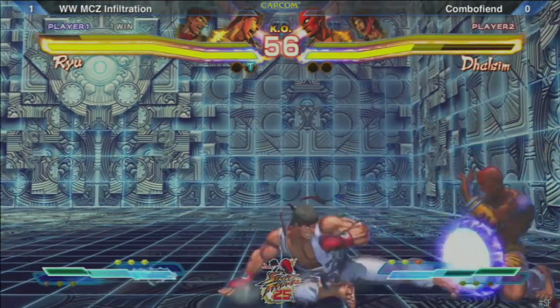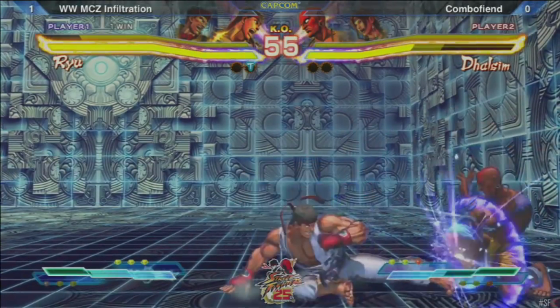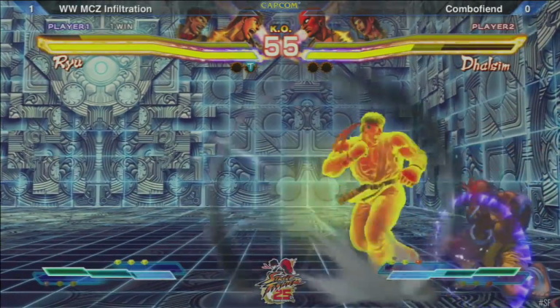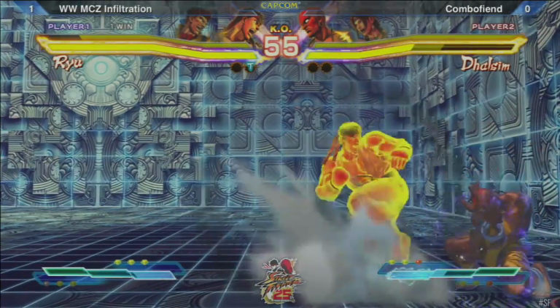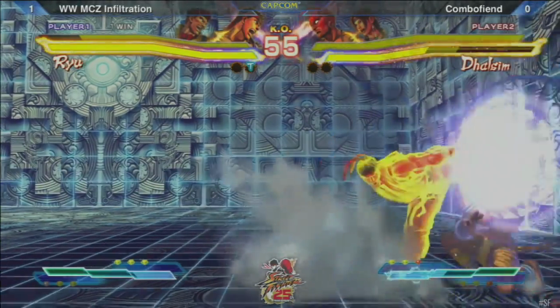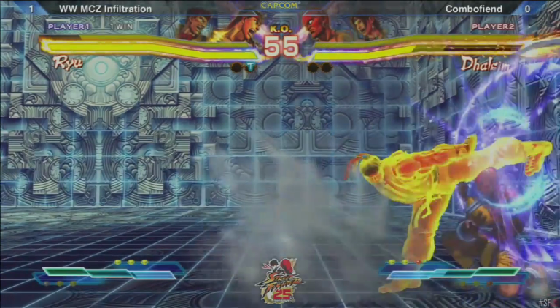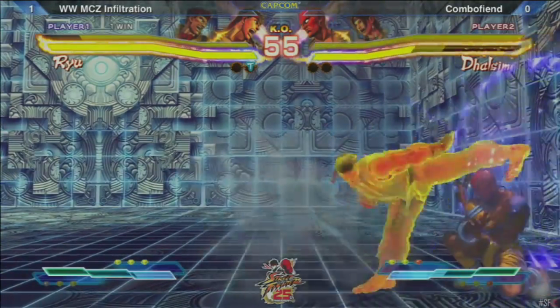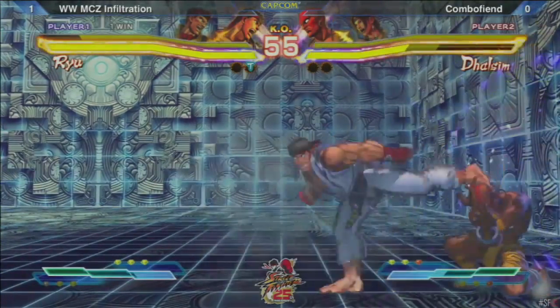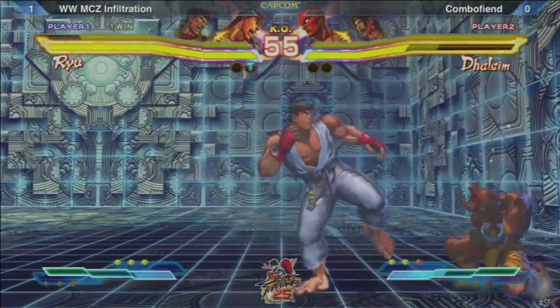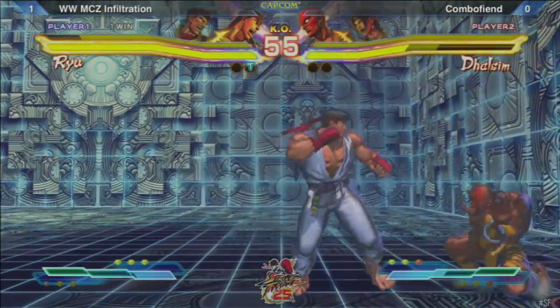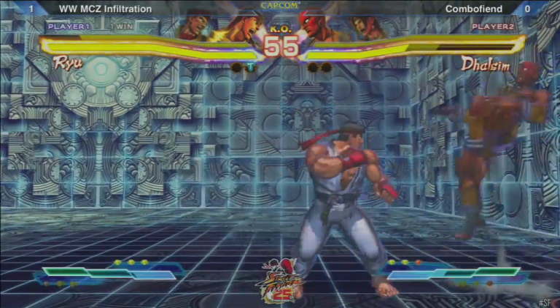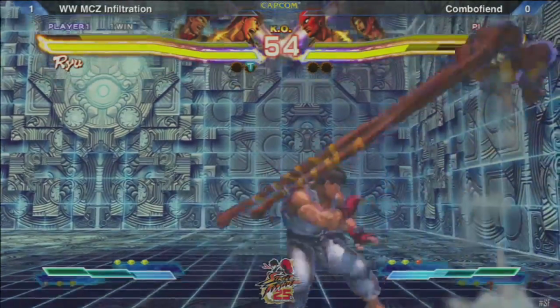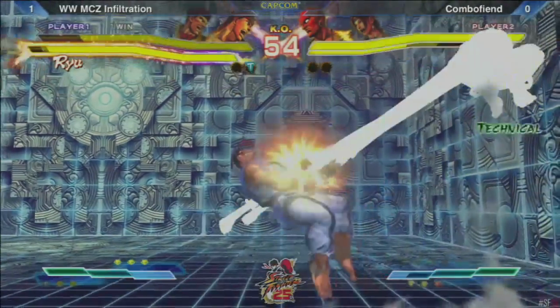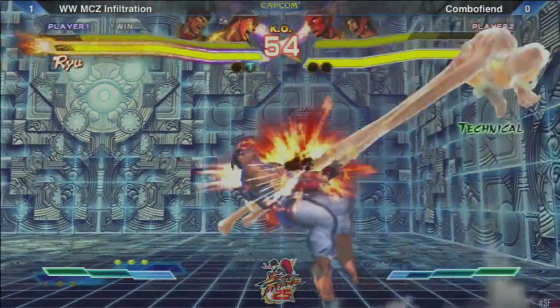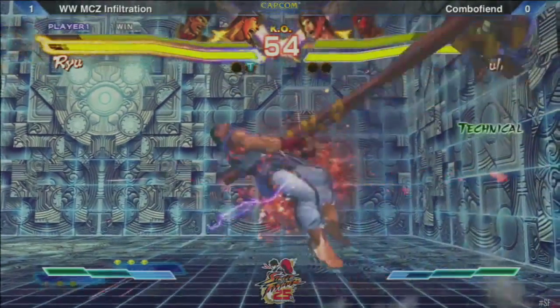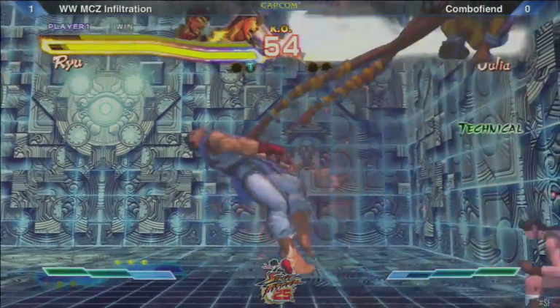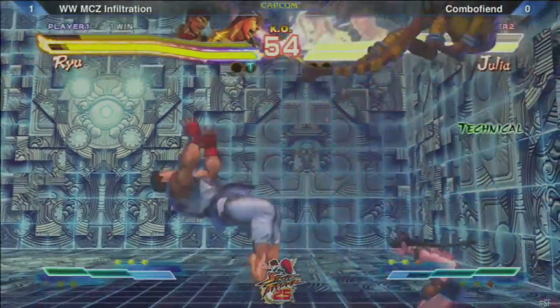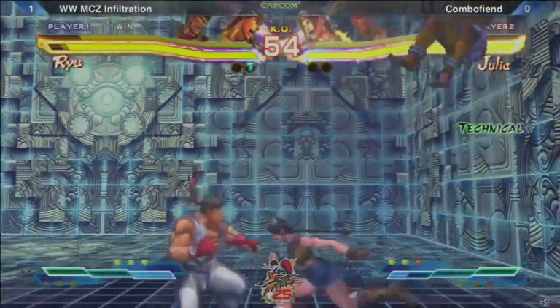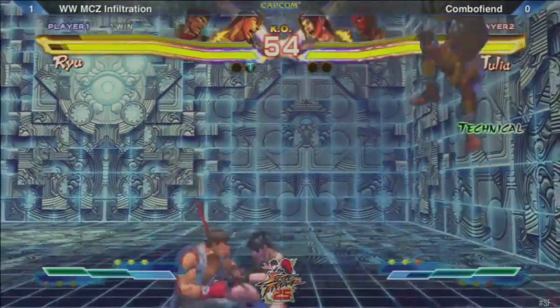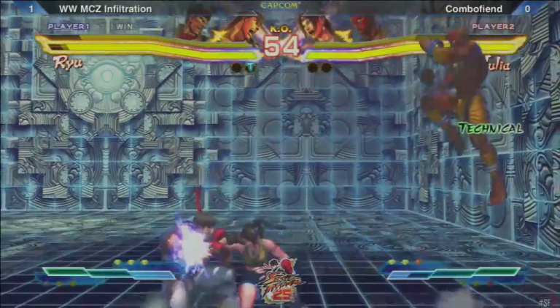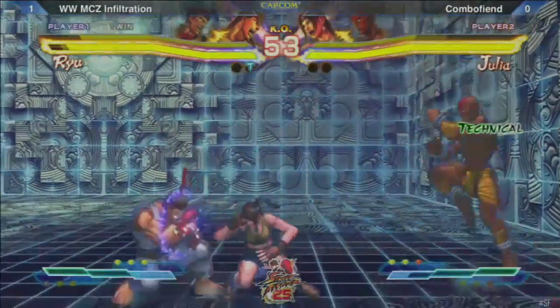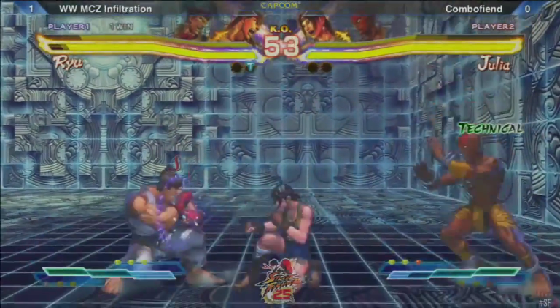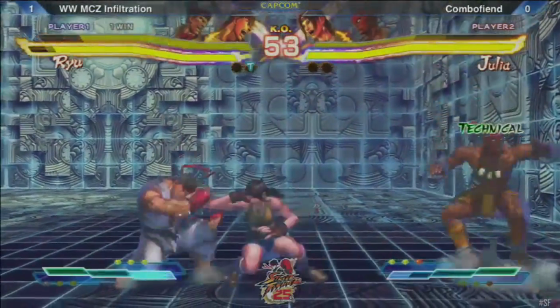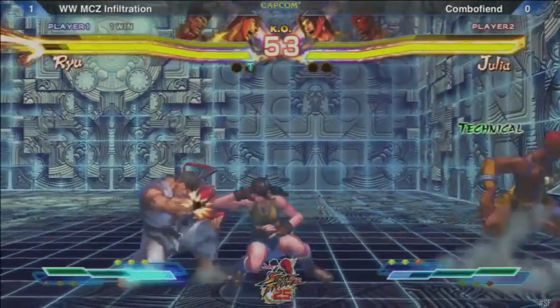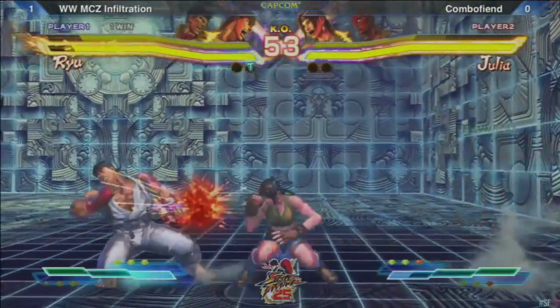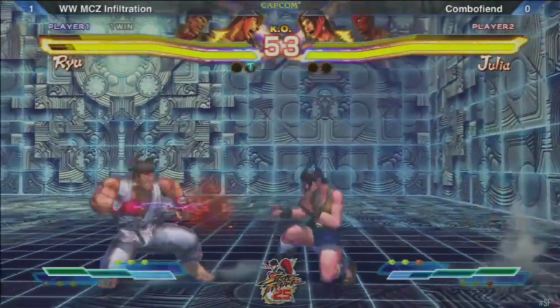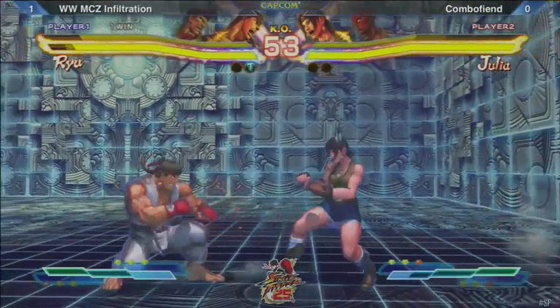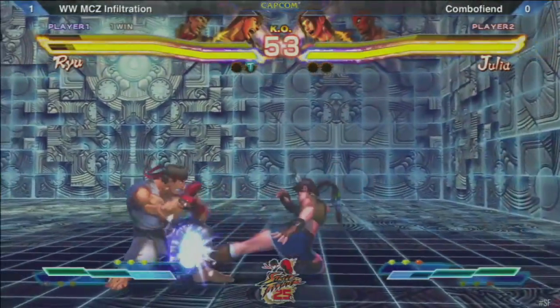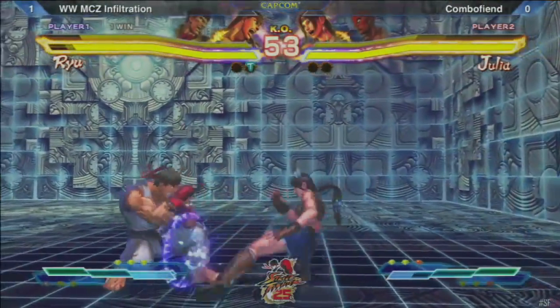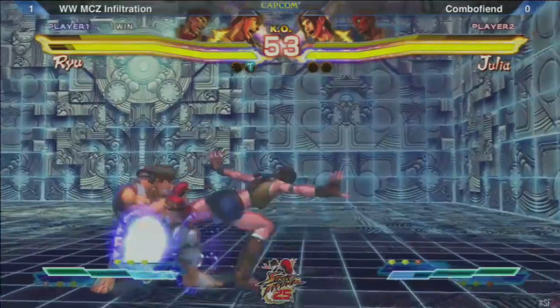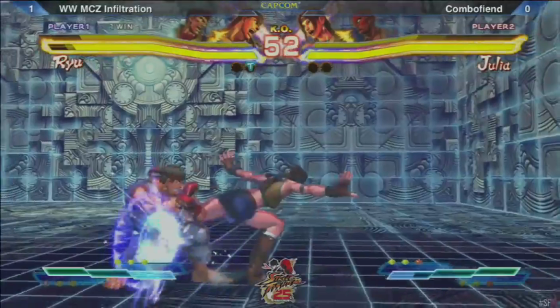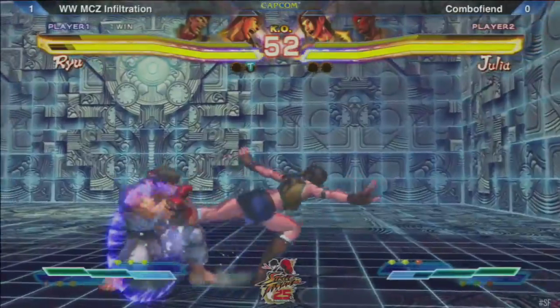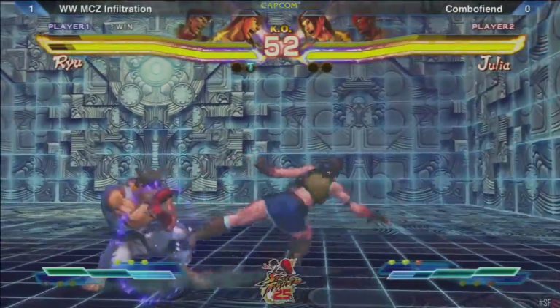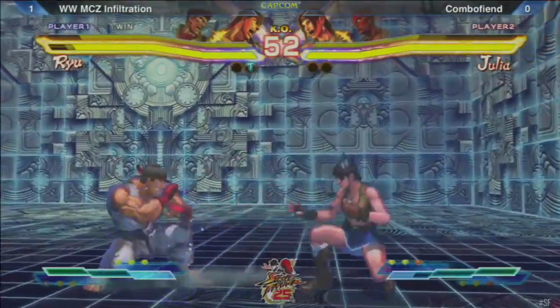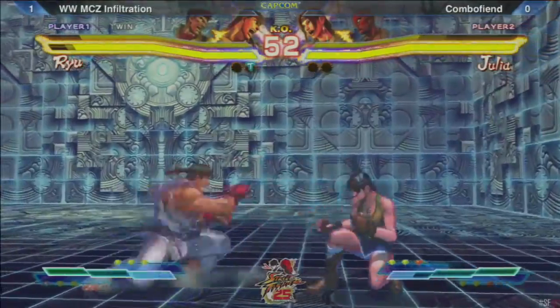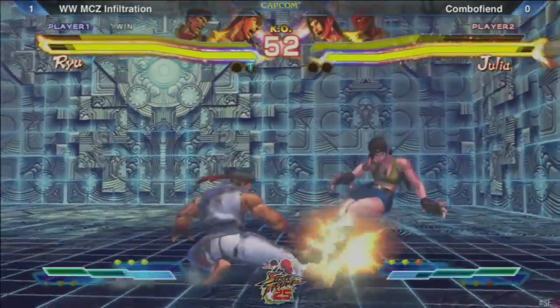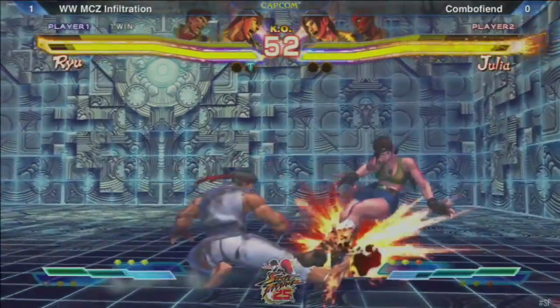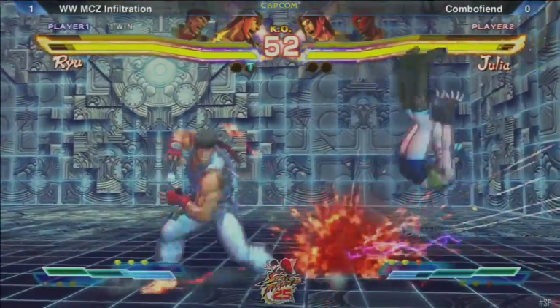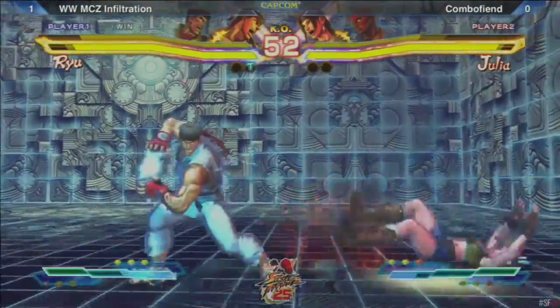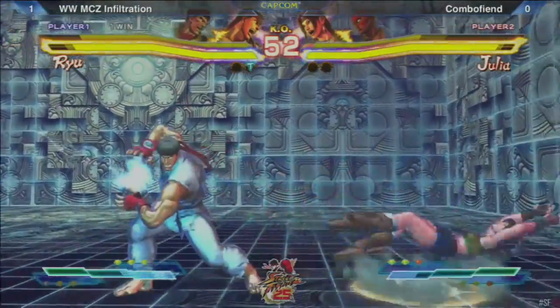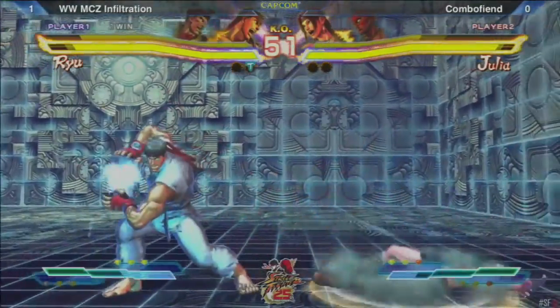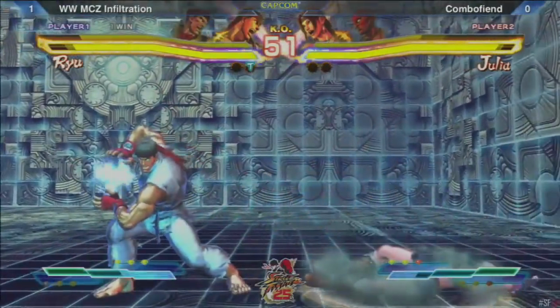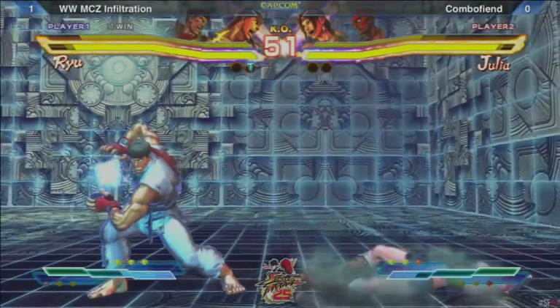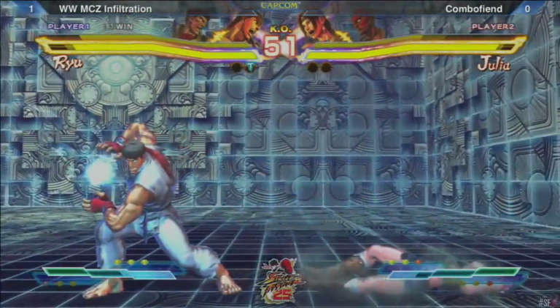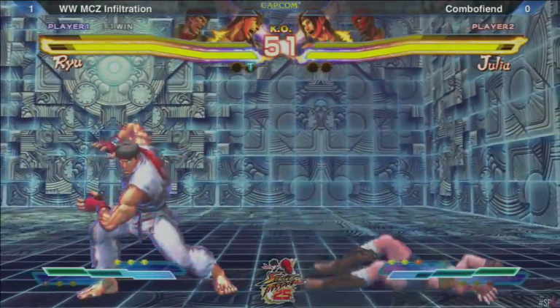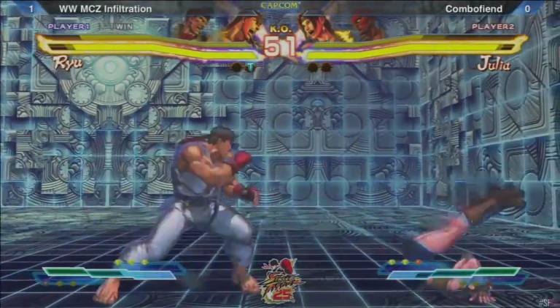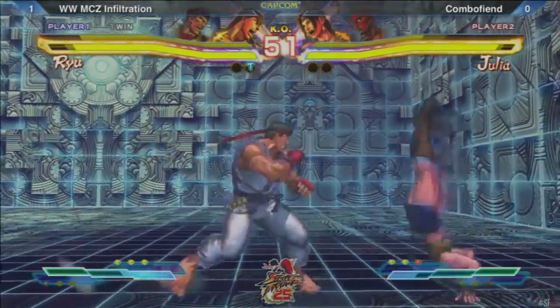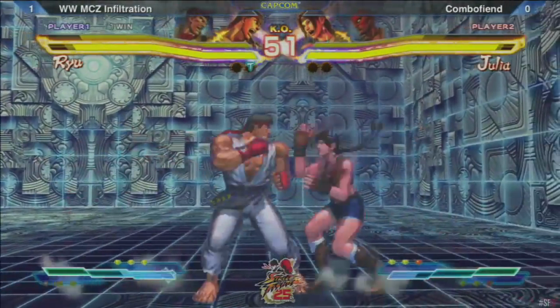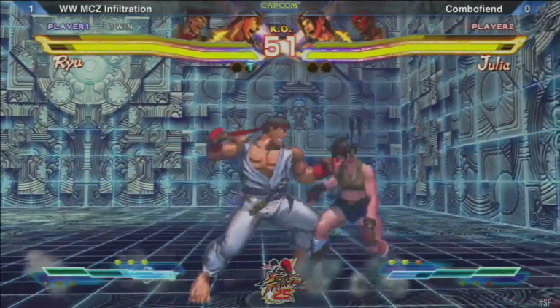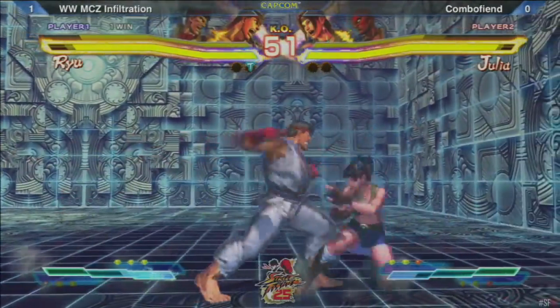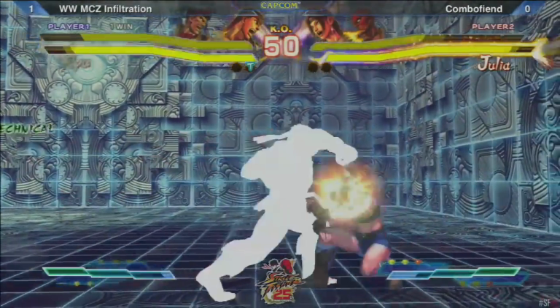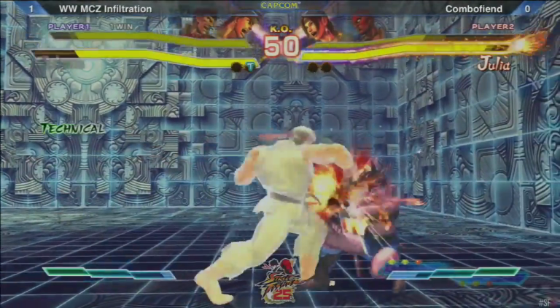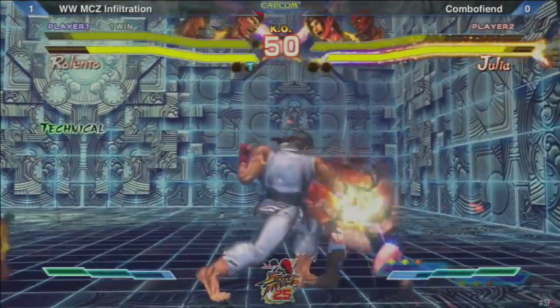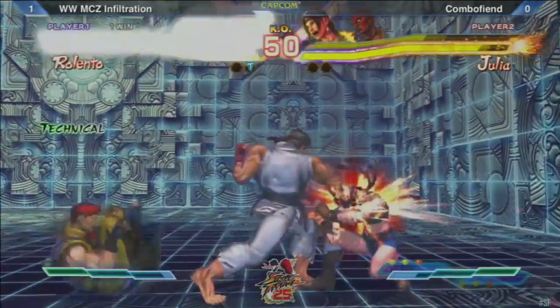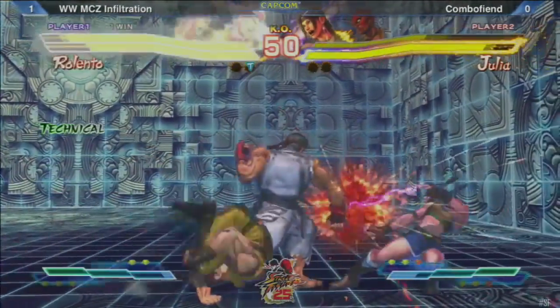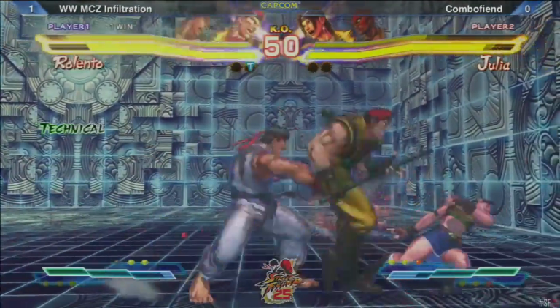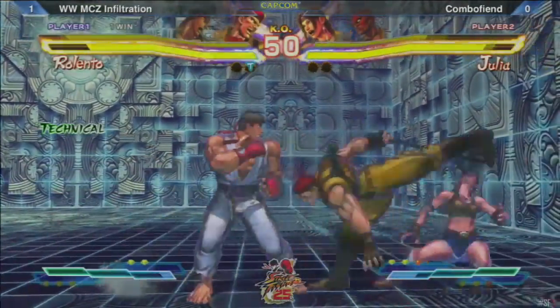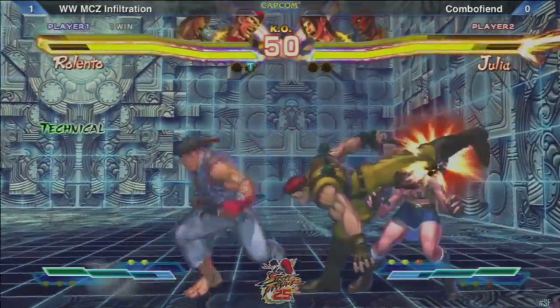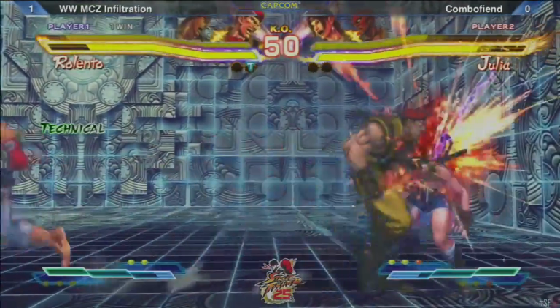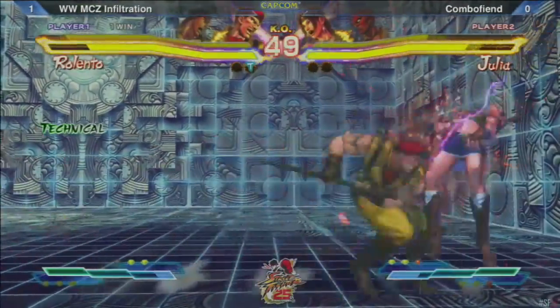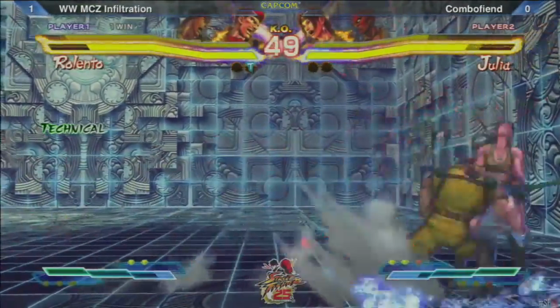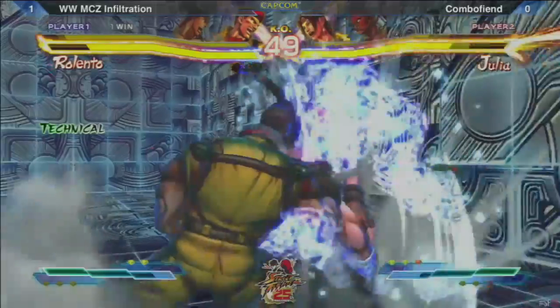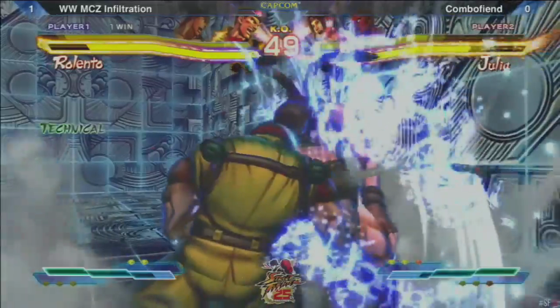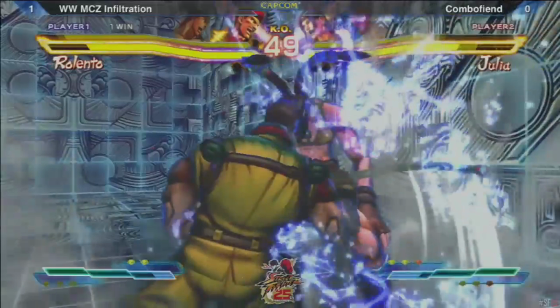I honestly have no idea why Infiltration tagged into Ryu — I think that was a mistake. His Rolento had been handling Dhalsim so well.